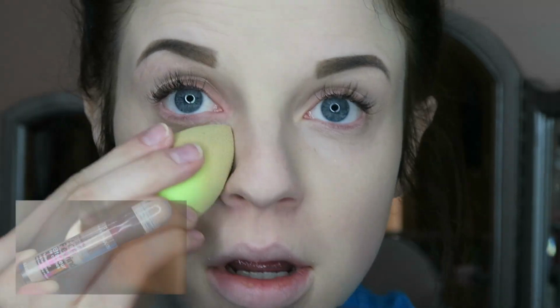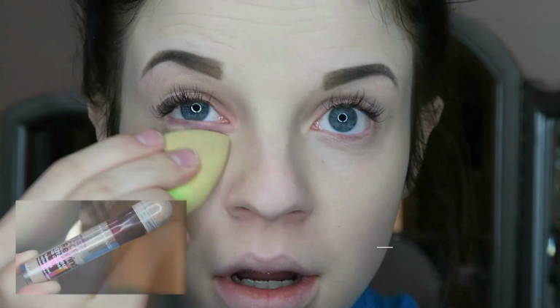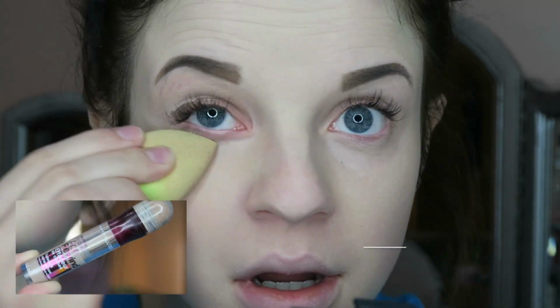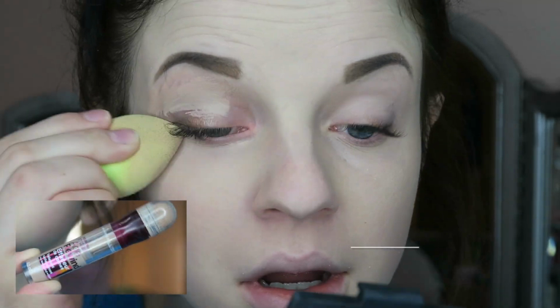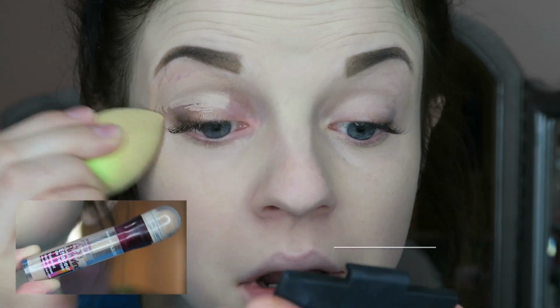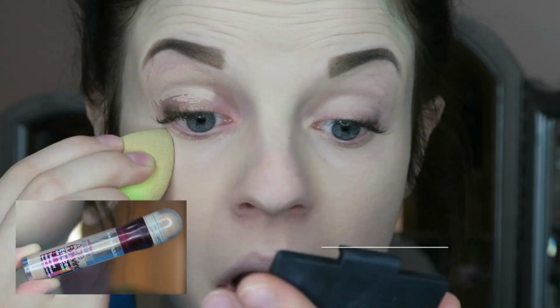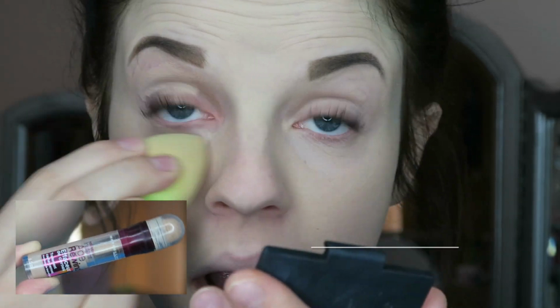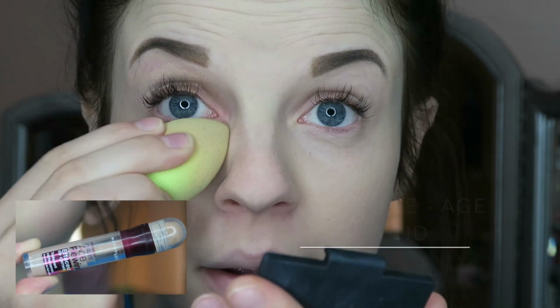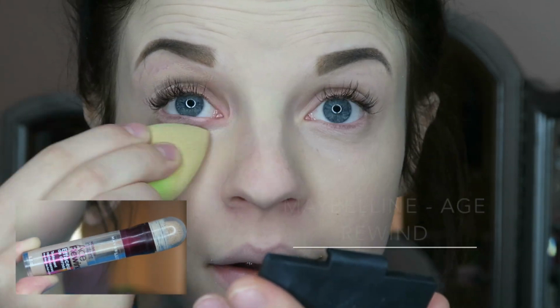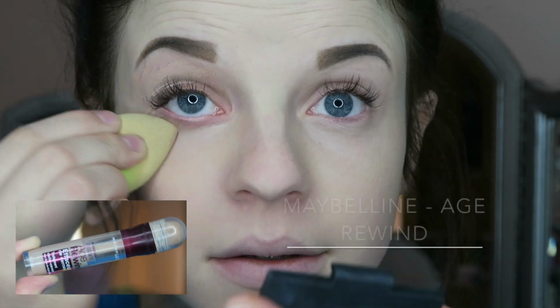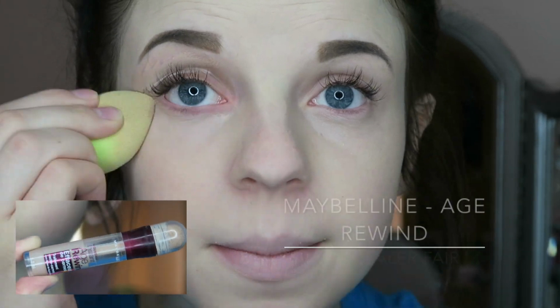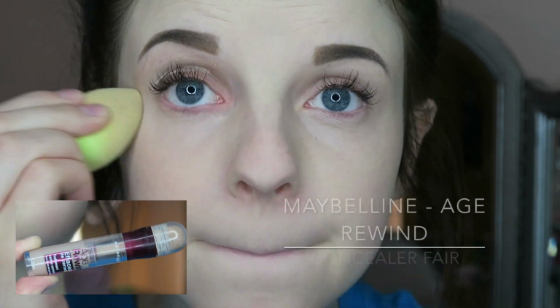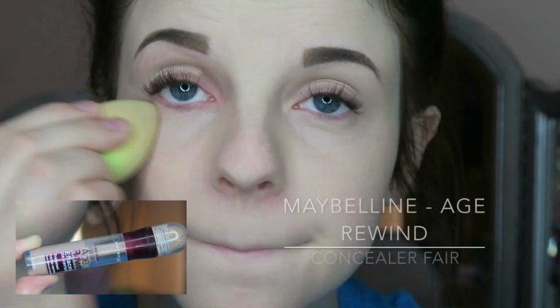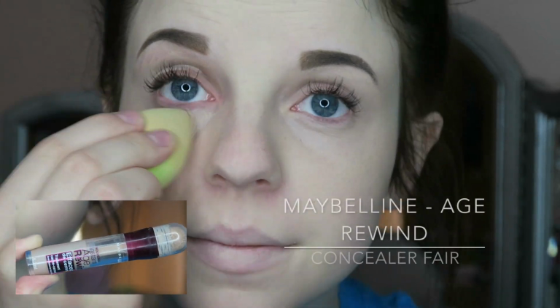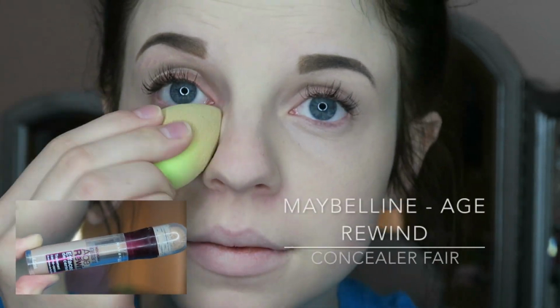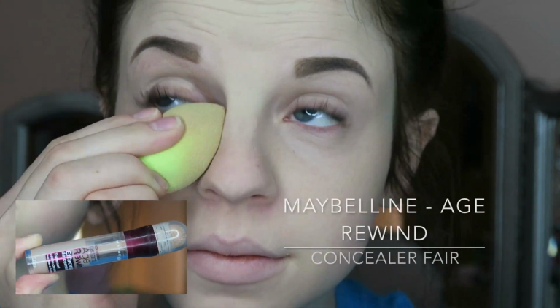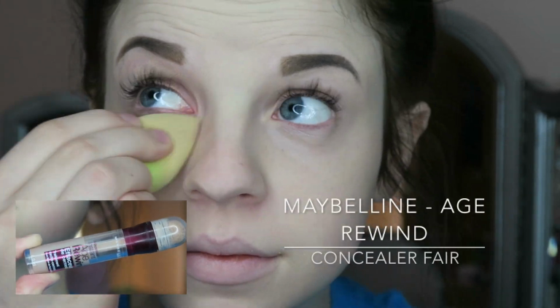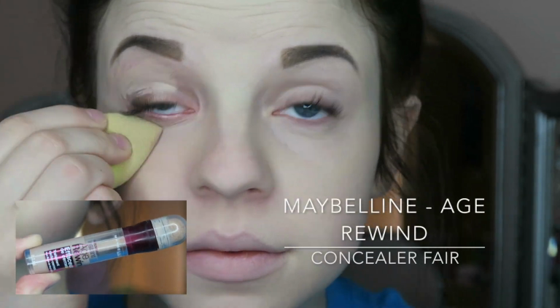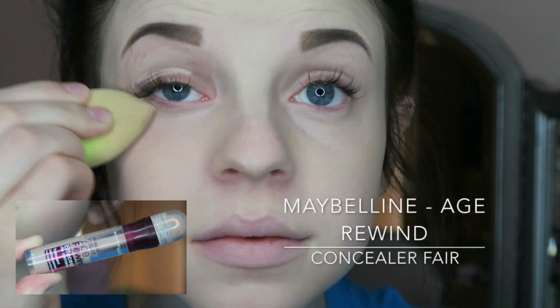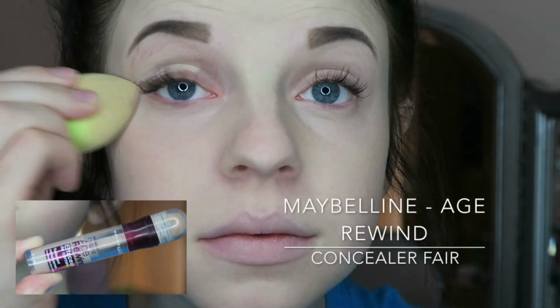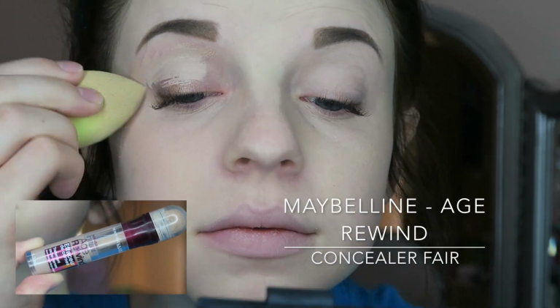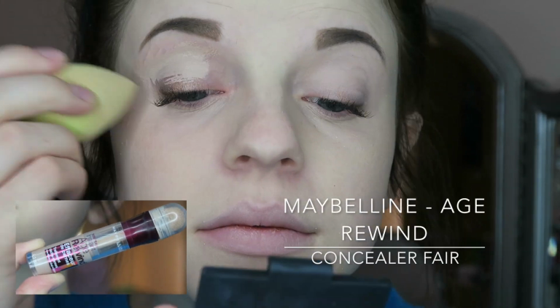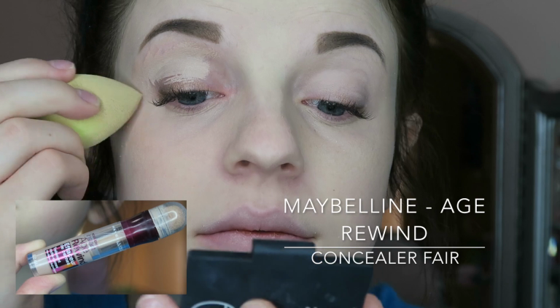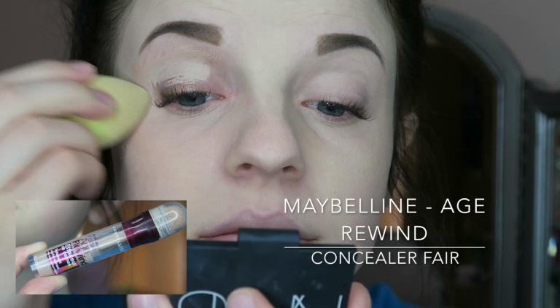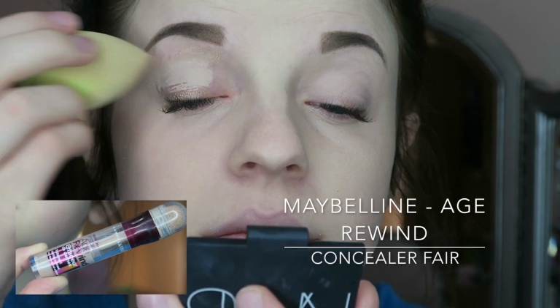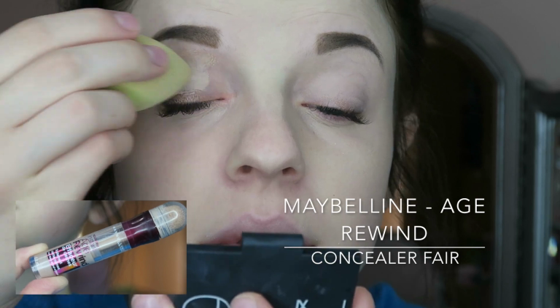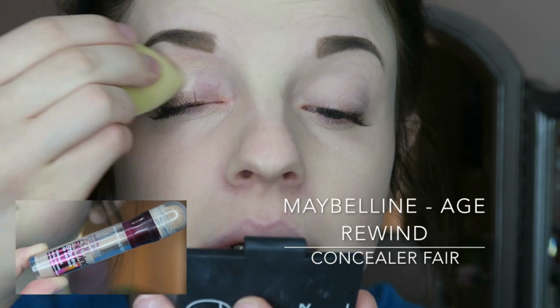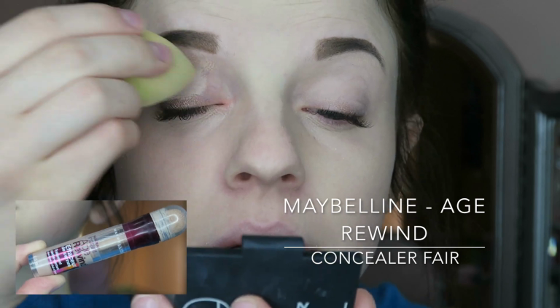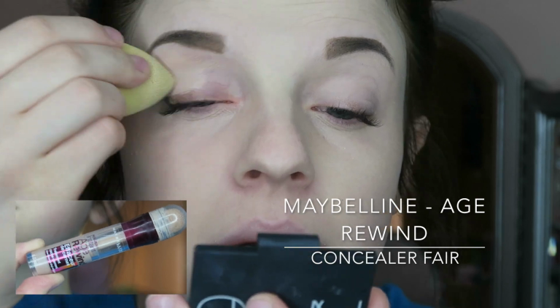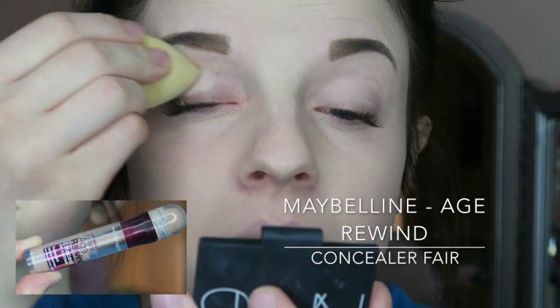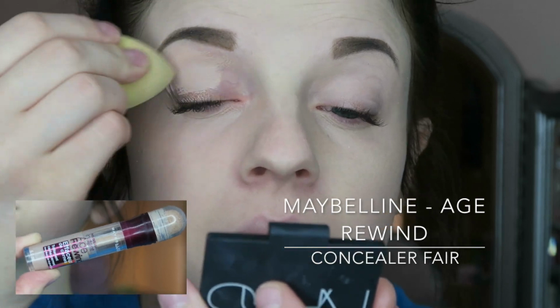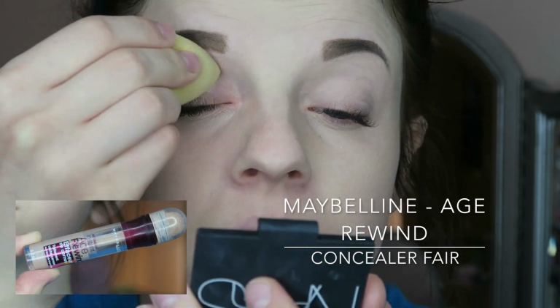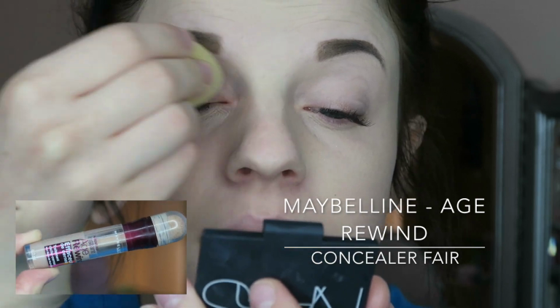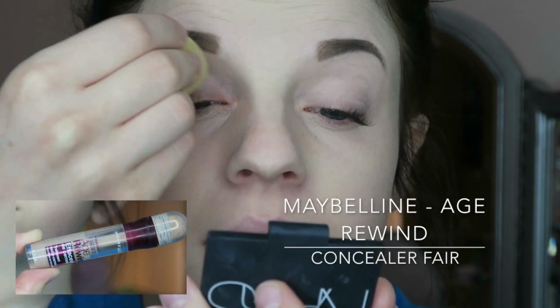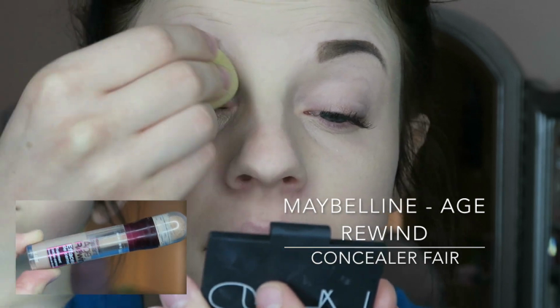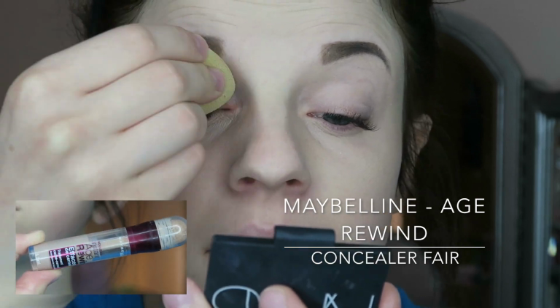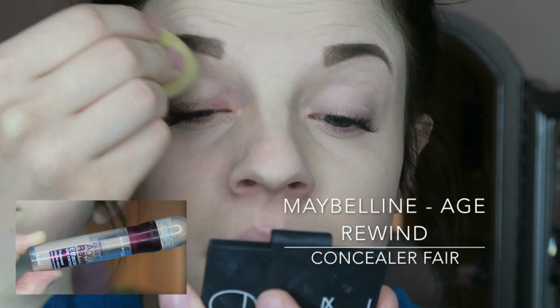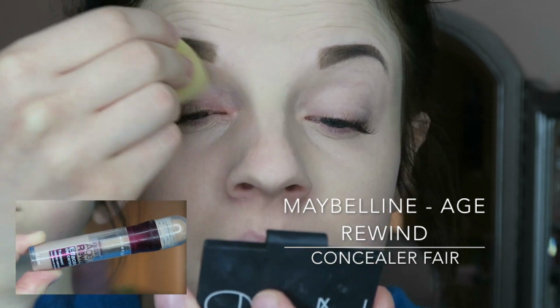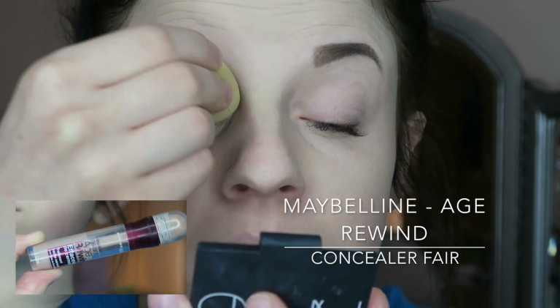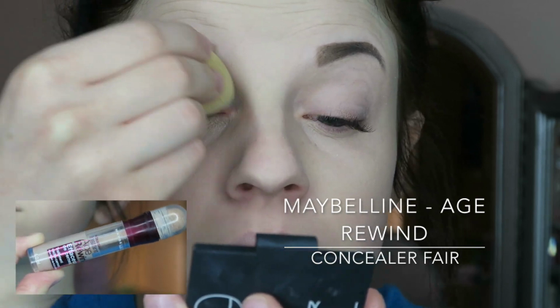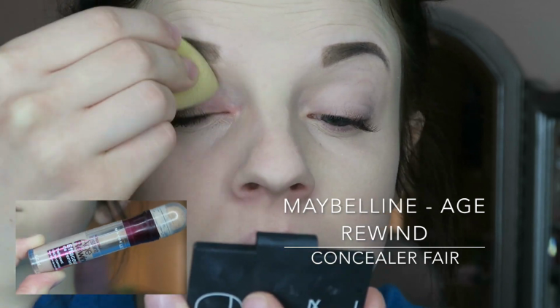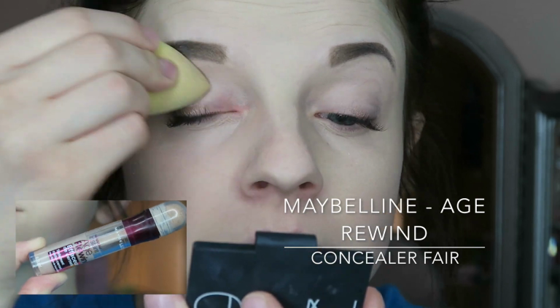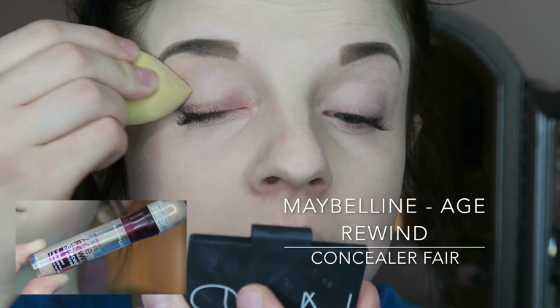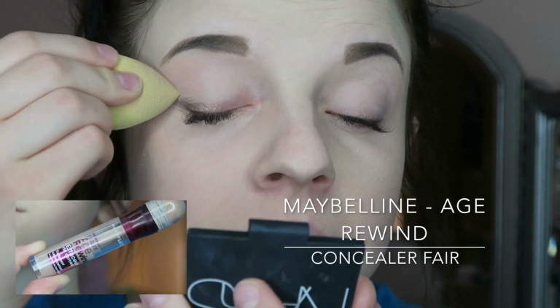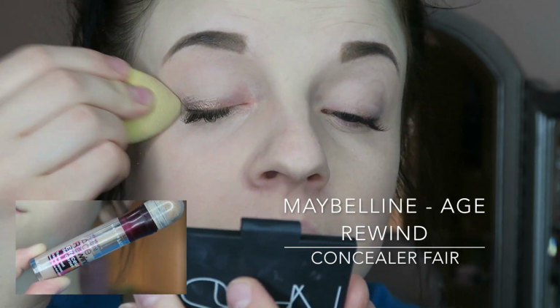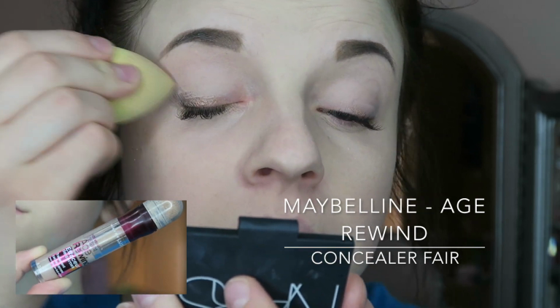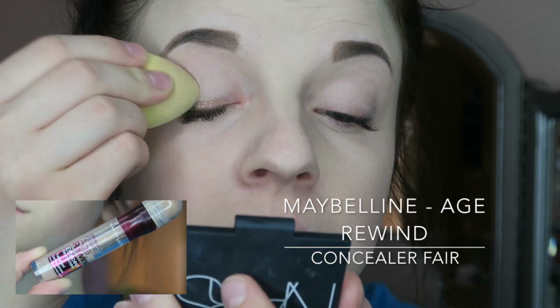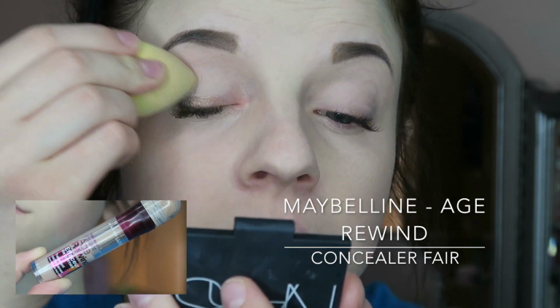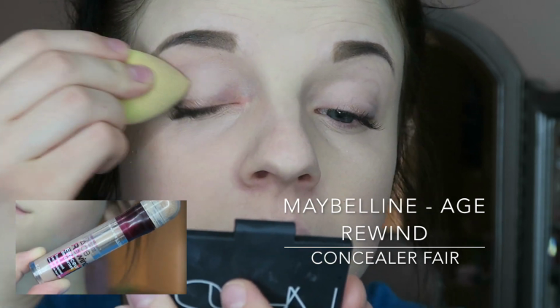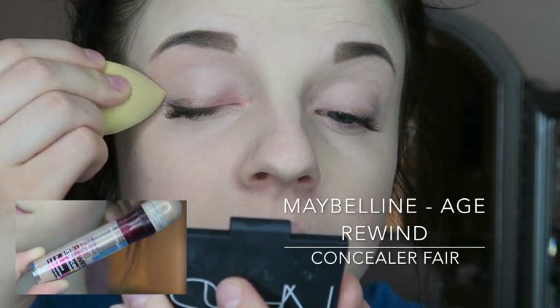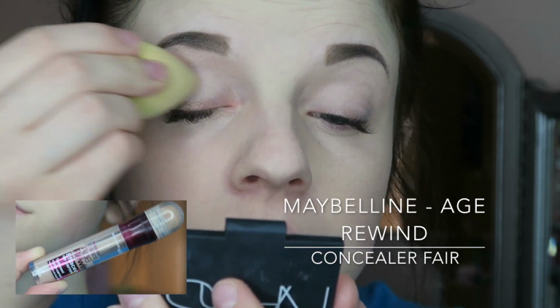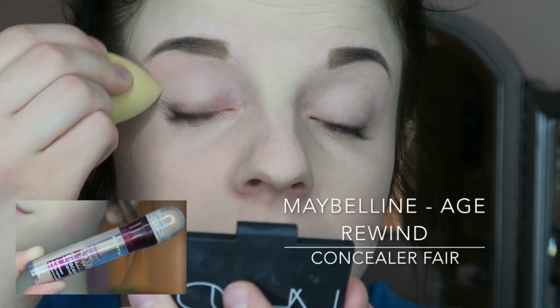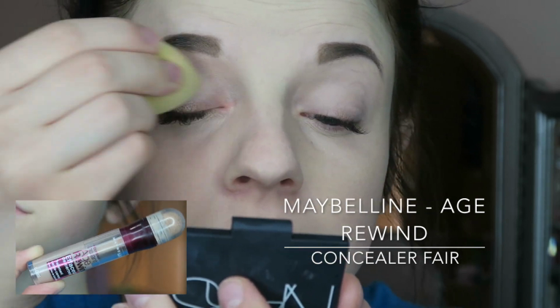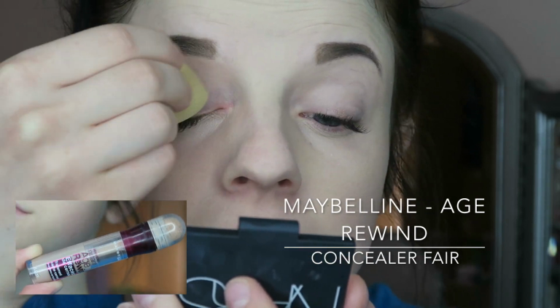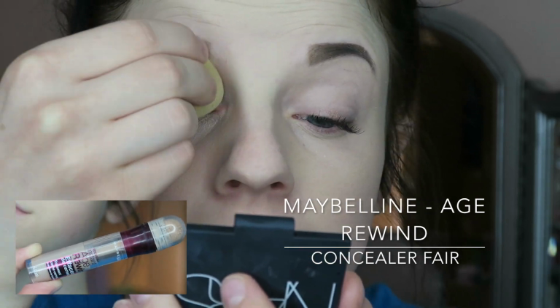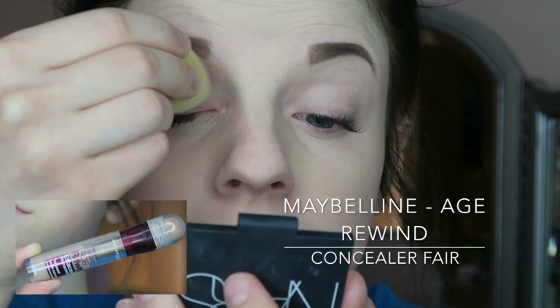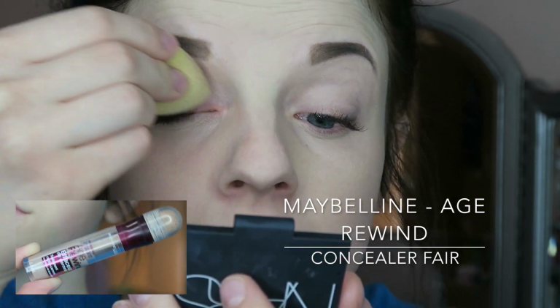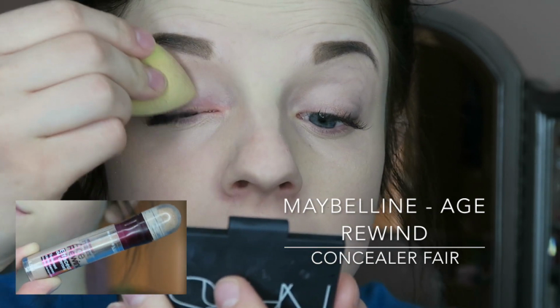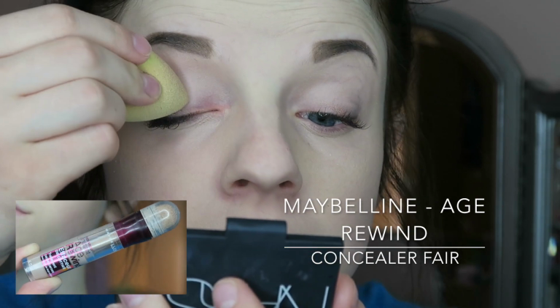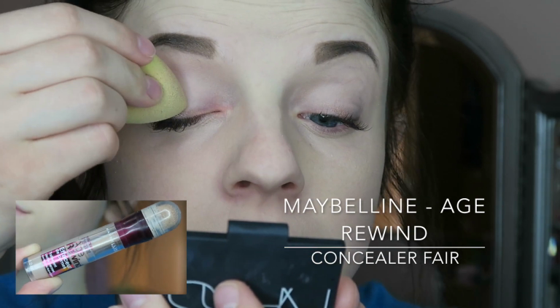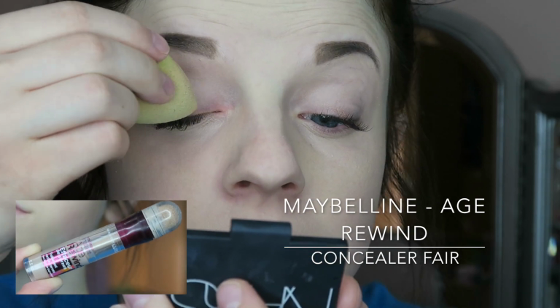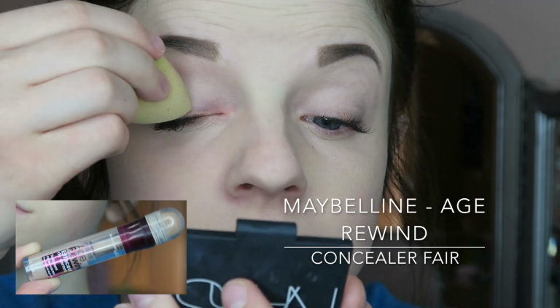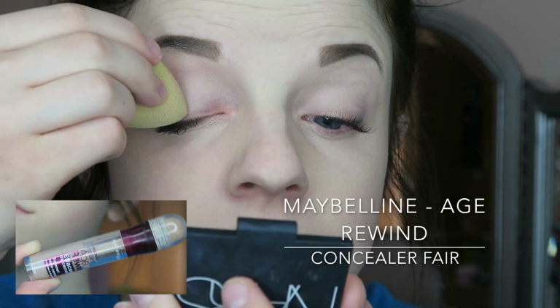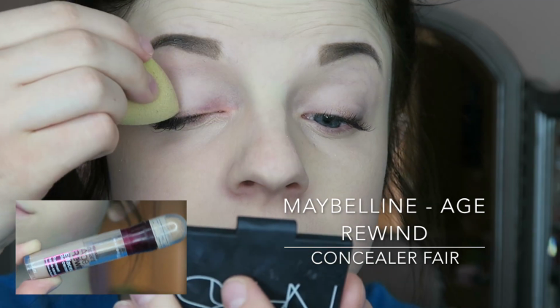Next I'm using my Maybelline Age Rewind Concealer in the shade Fair and I'm putting that right under my eyes and on my eyelids.